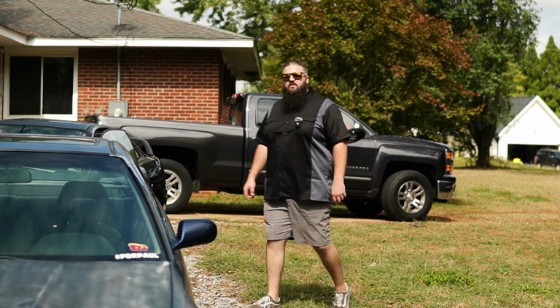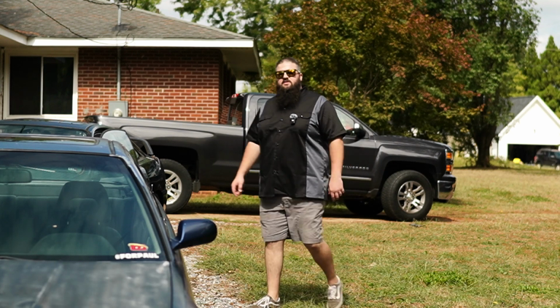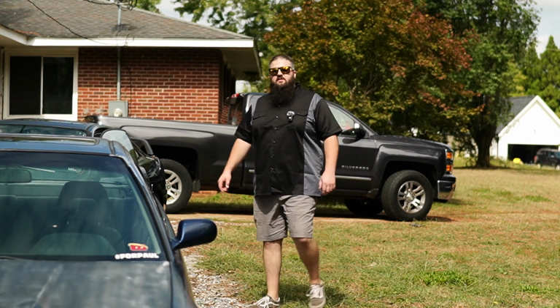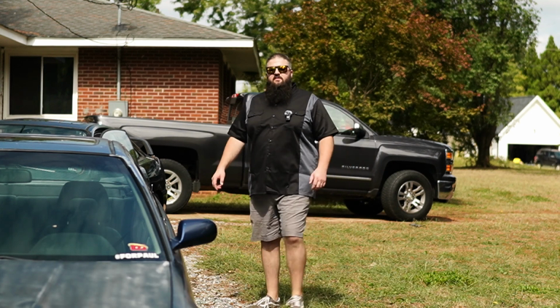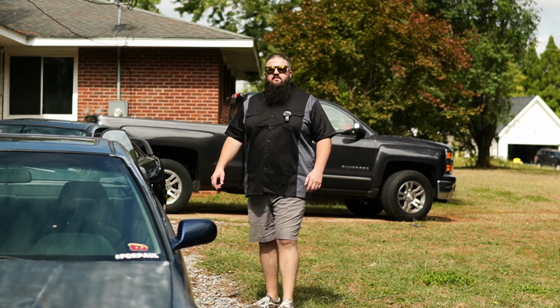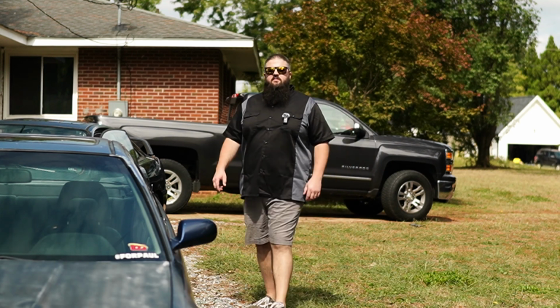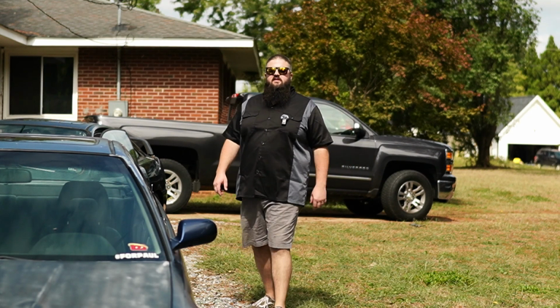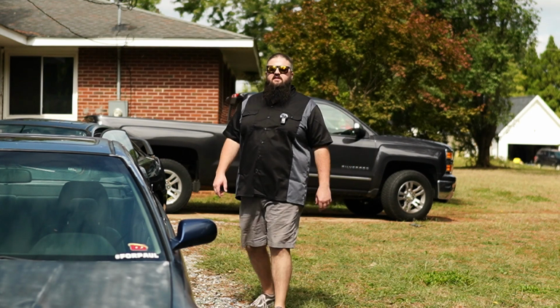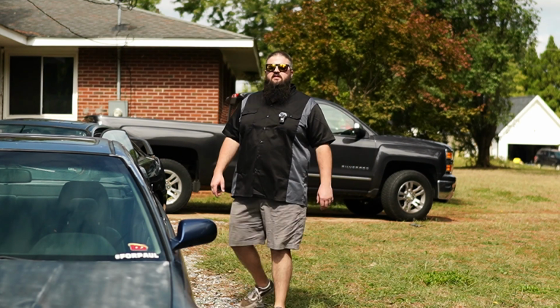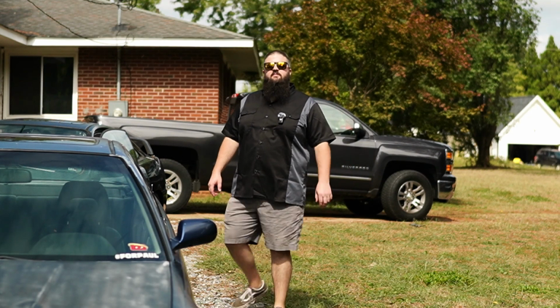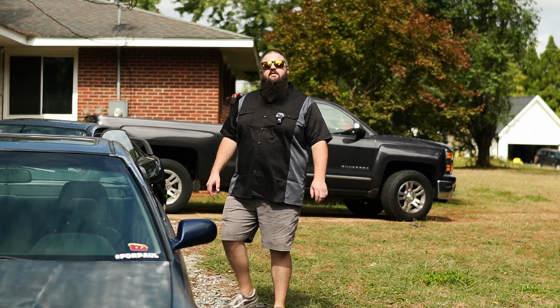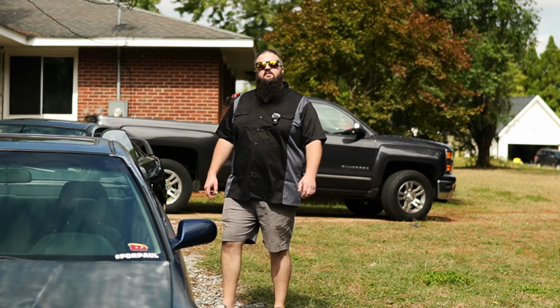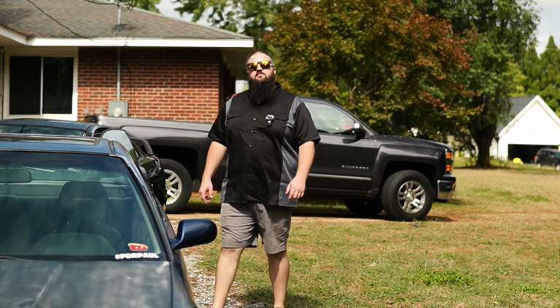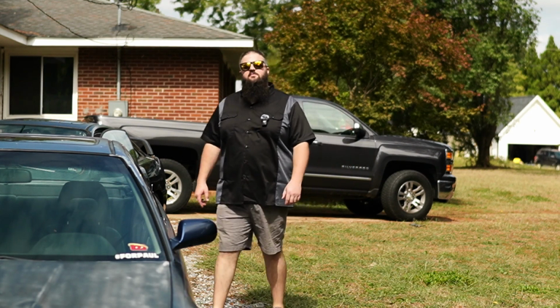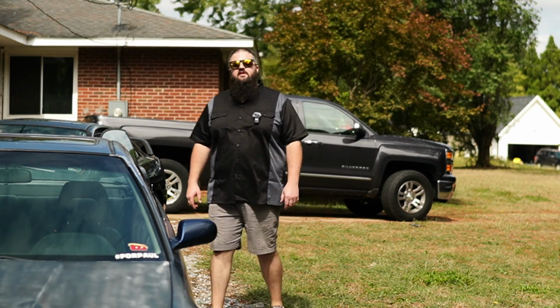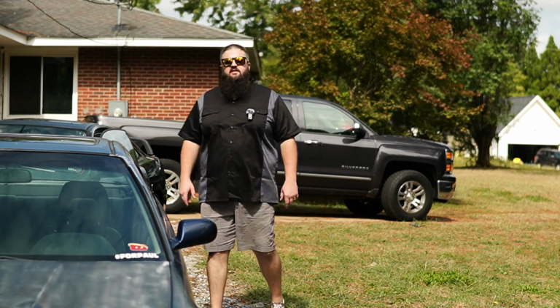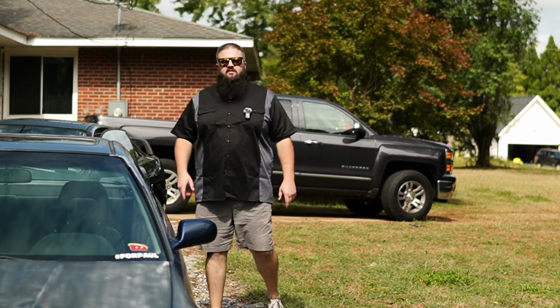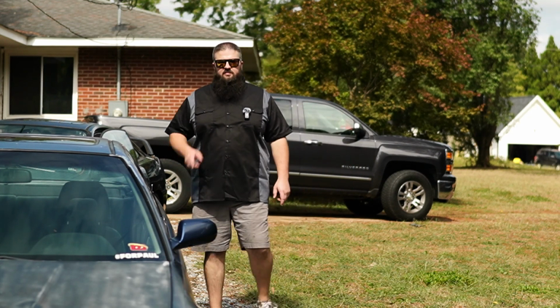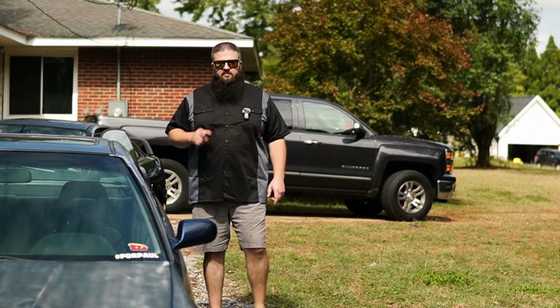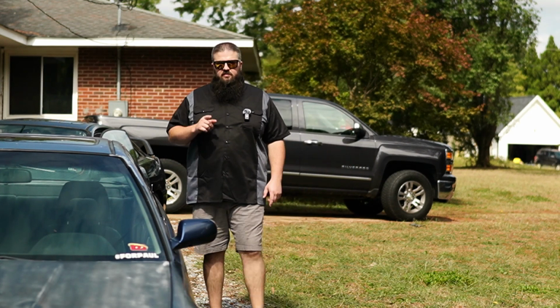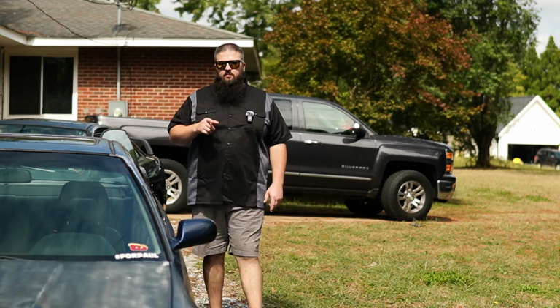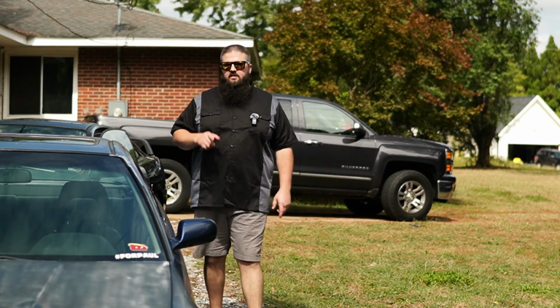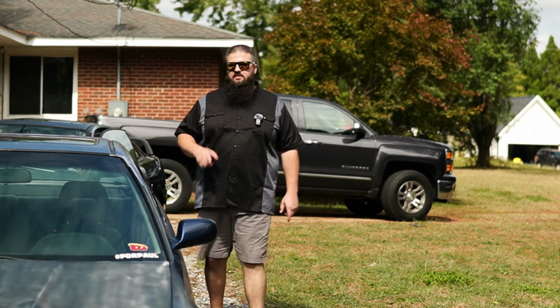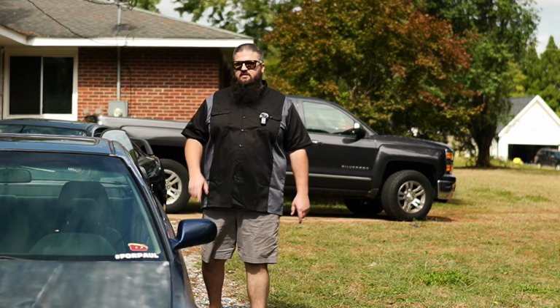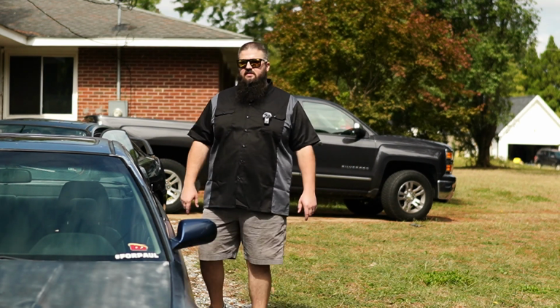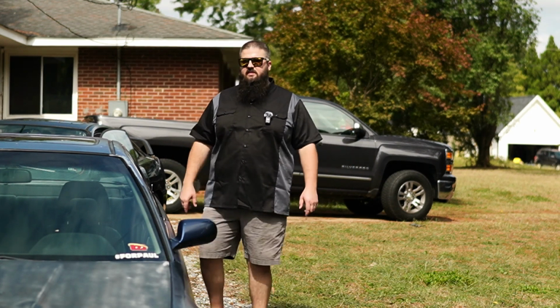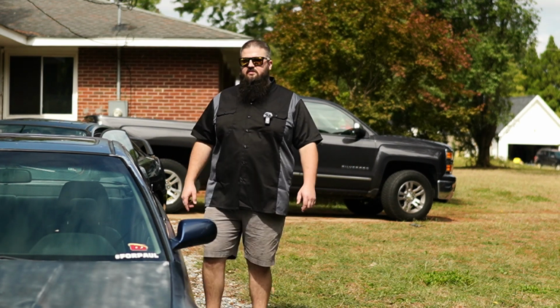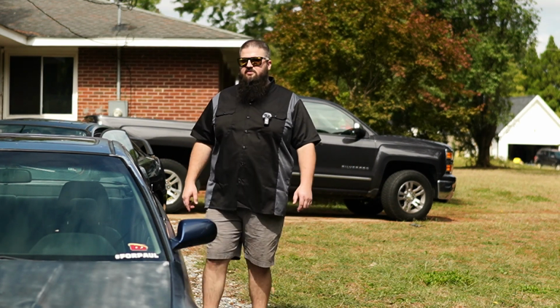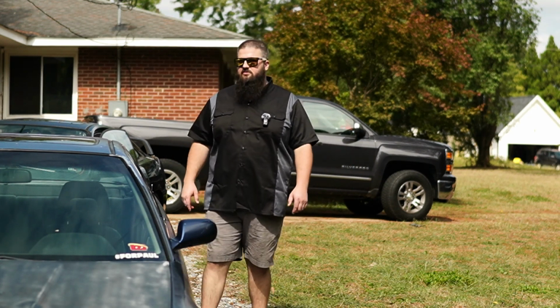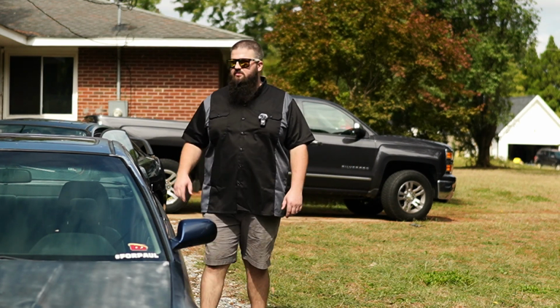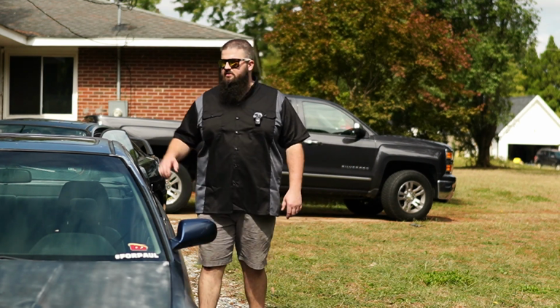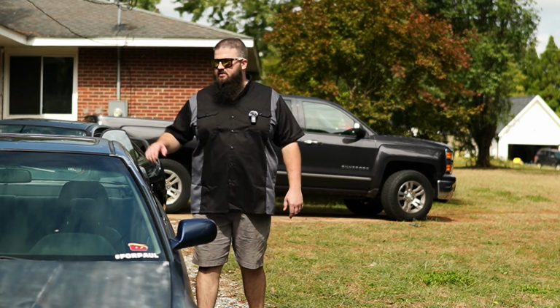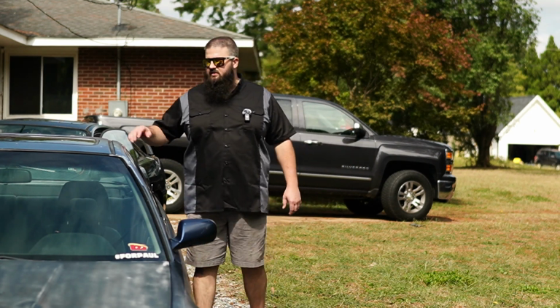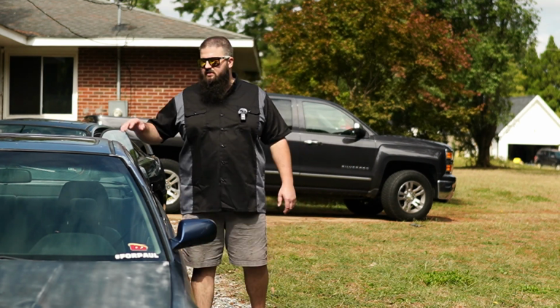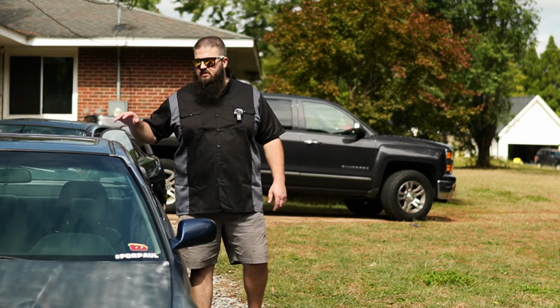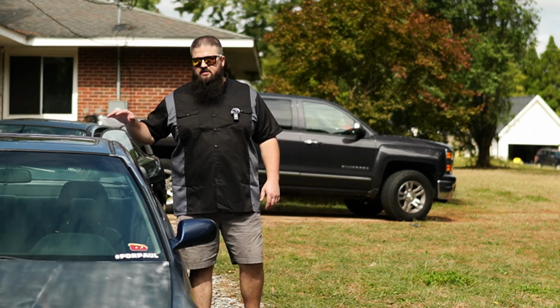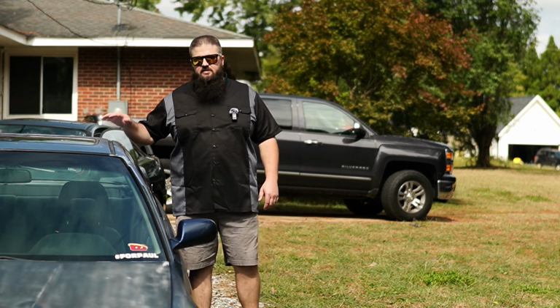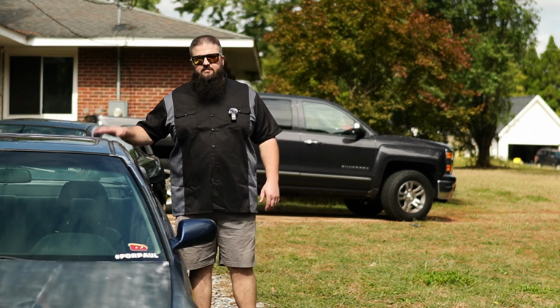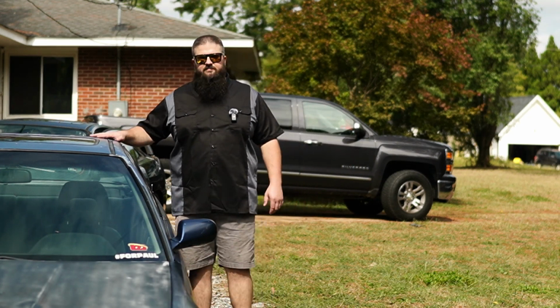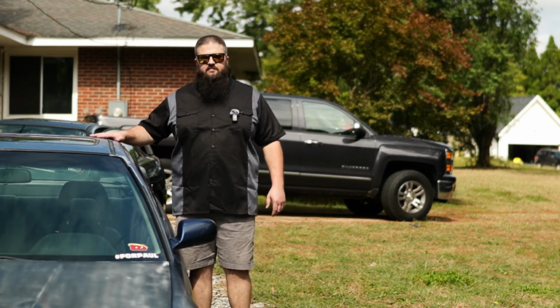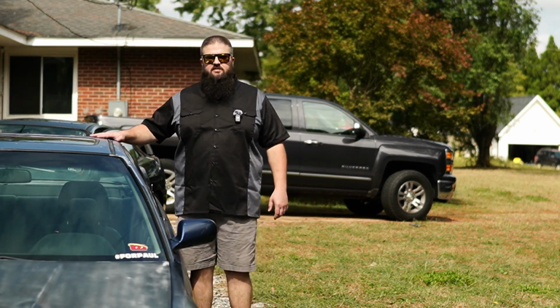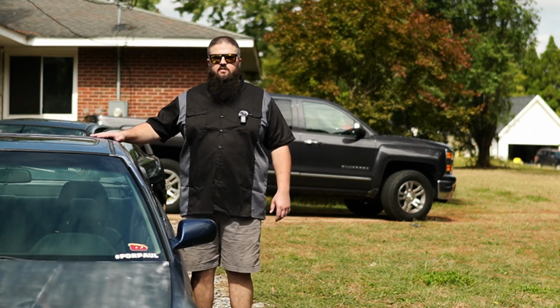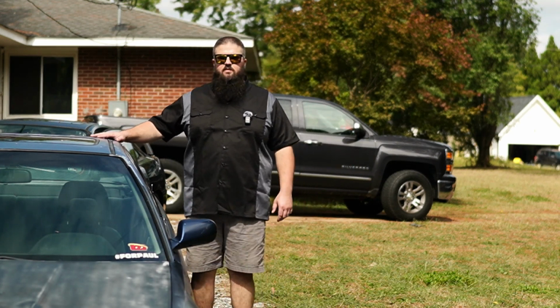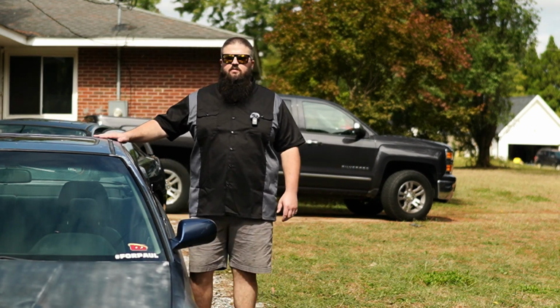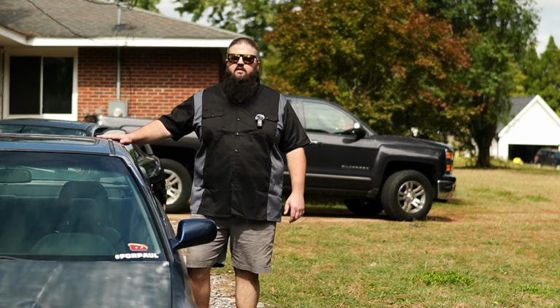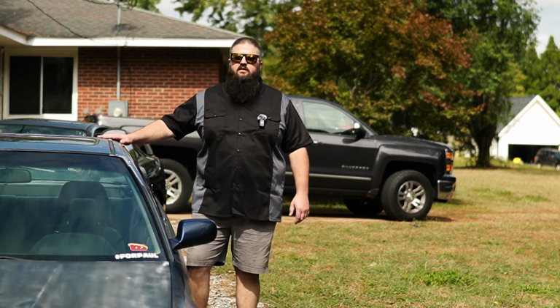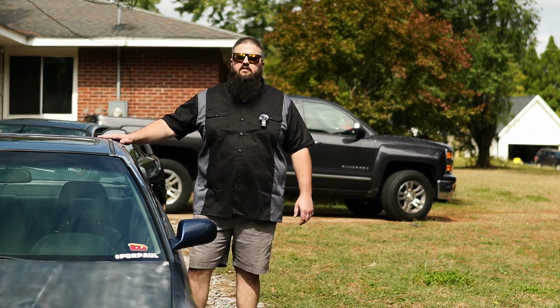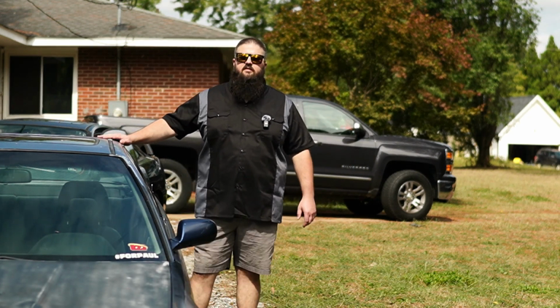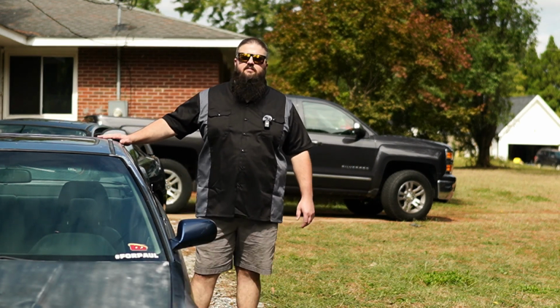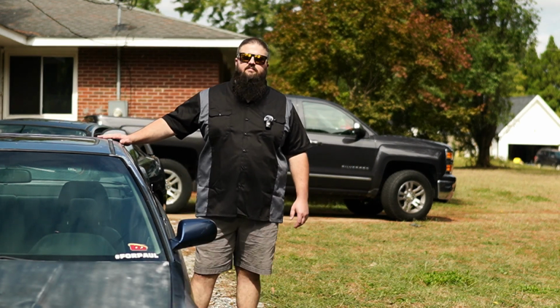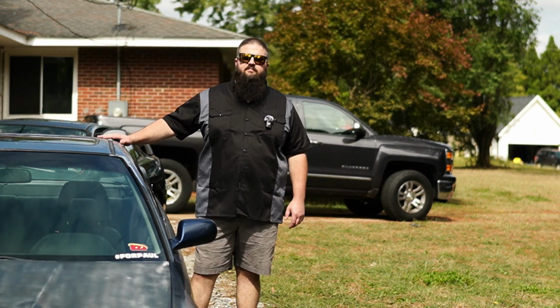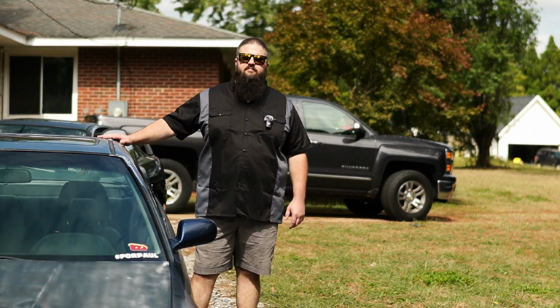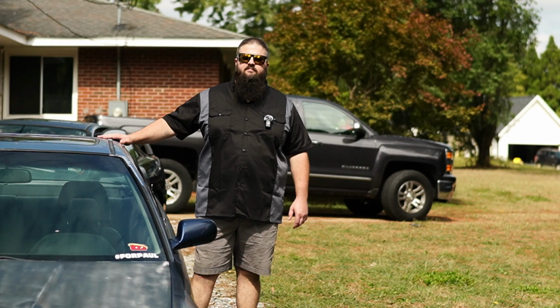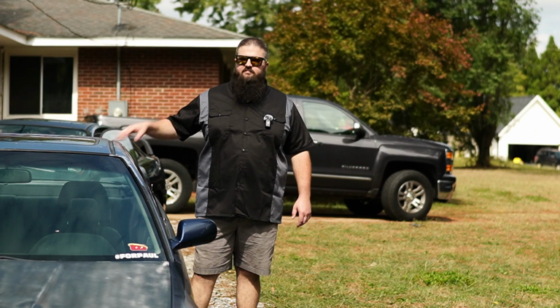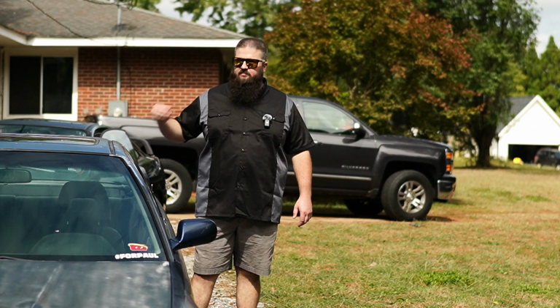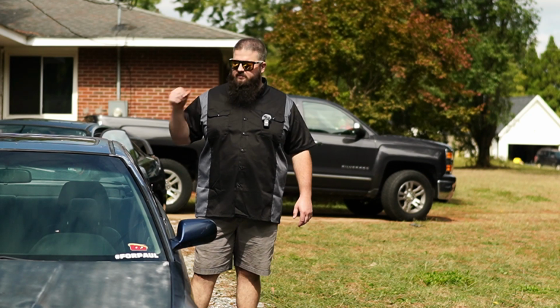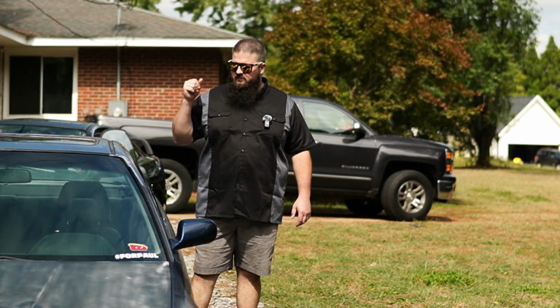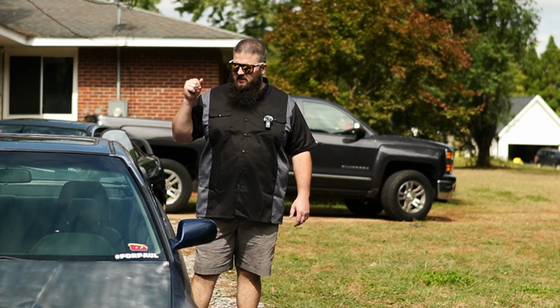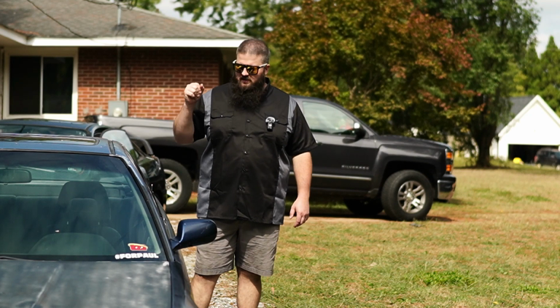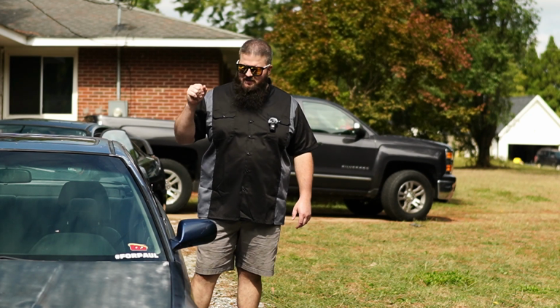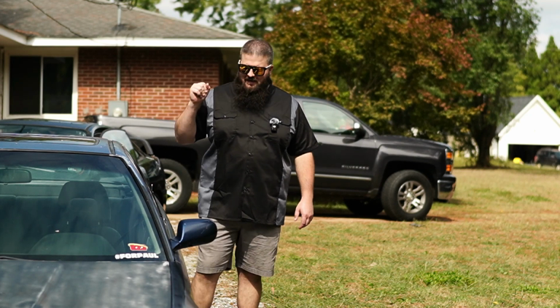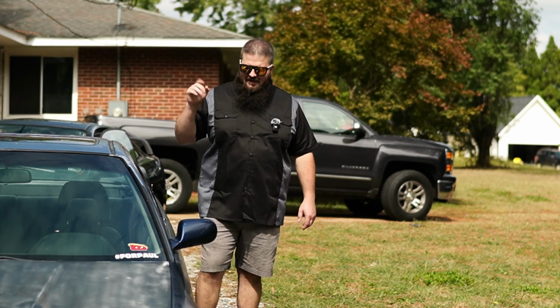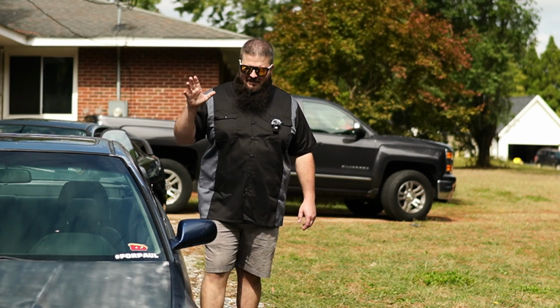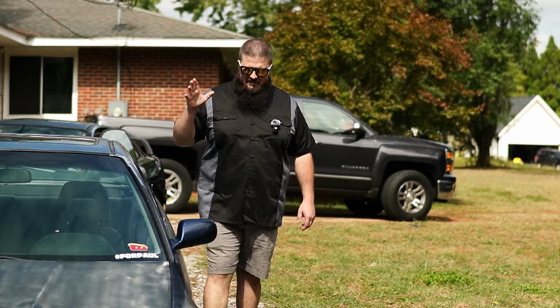What's up everybody, my name is Blake. You're watching The Daily Chores, and this is what we're working on — that's hot.